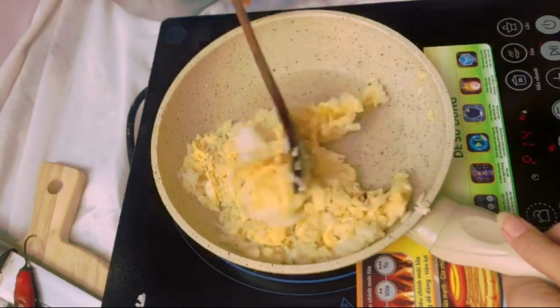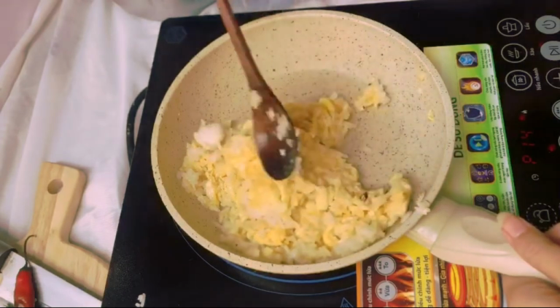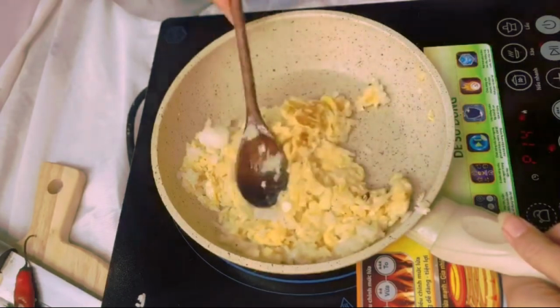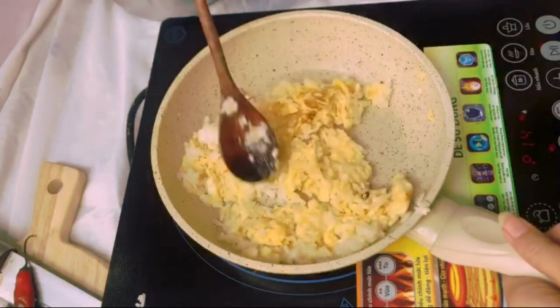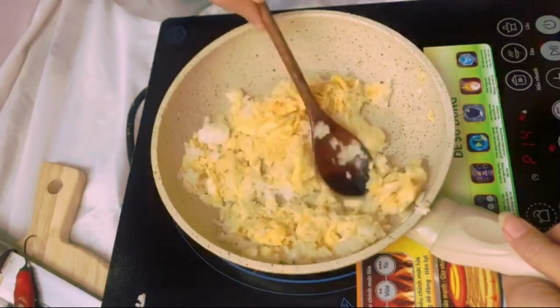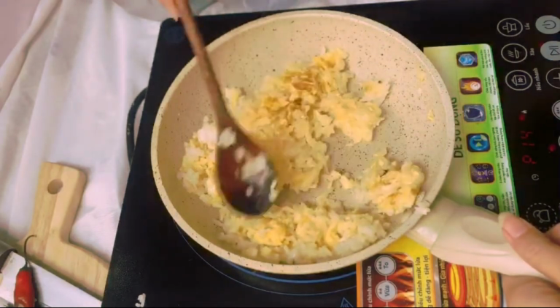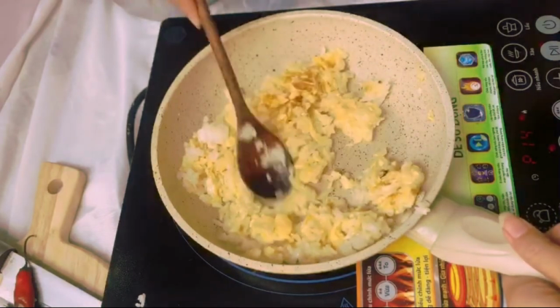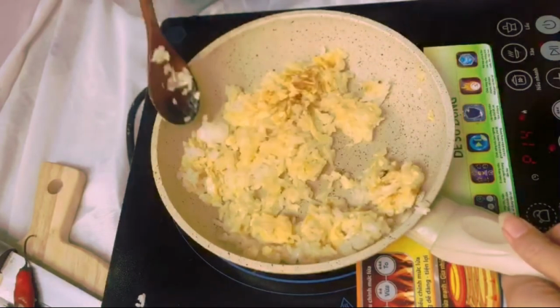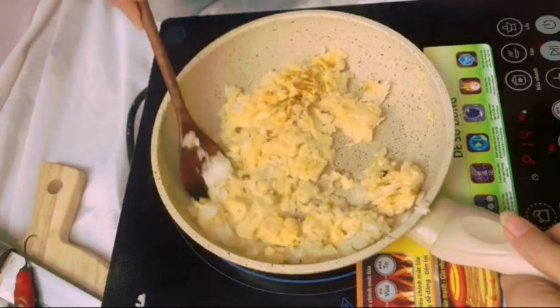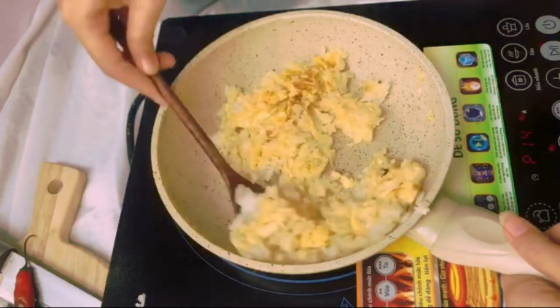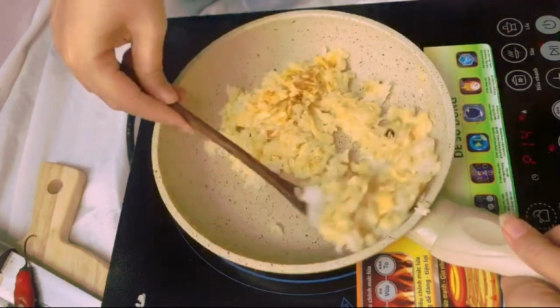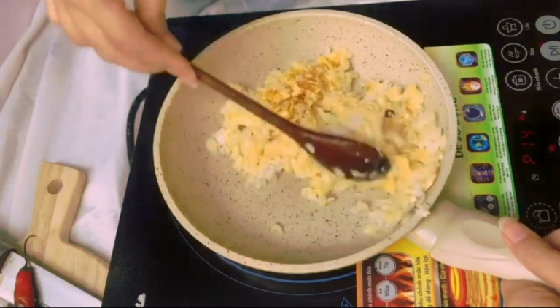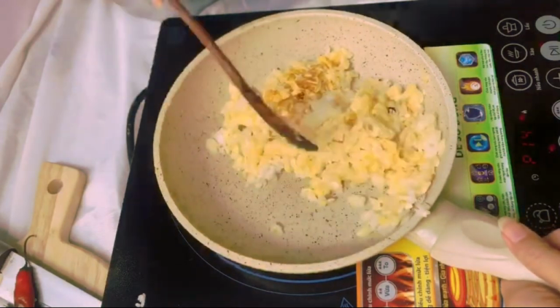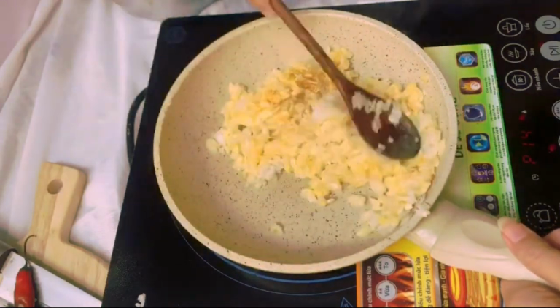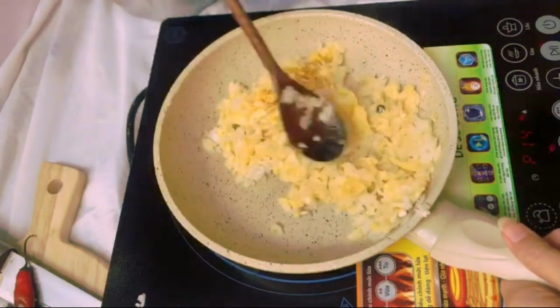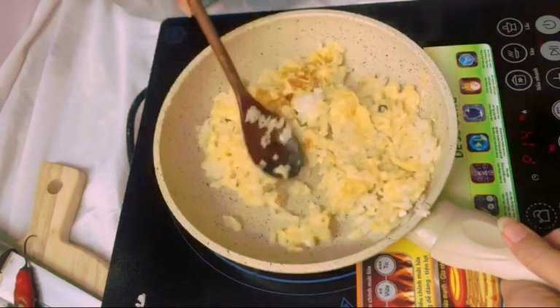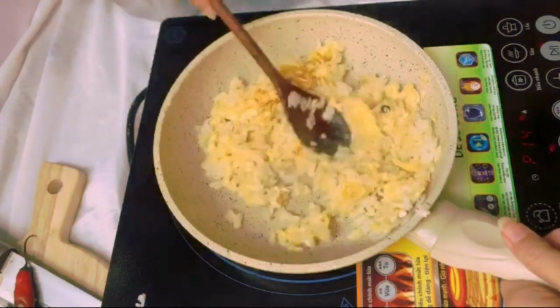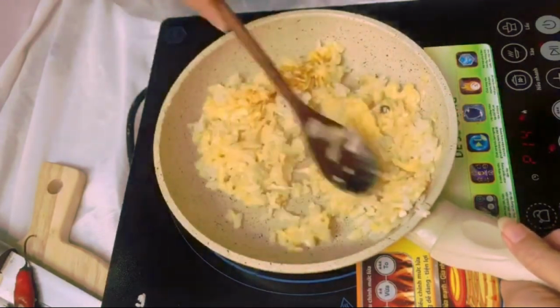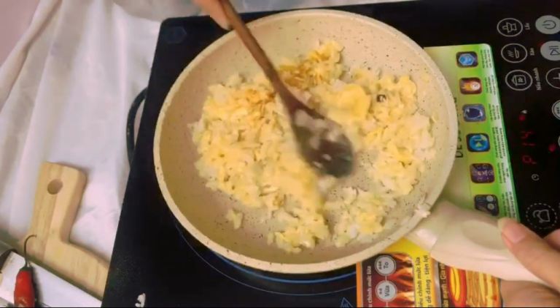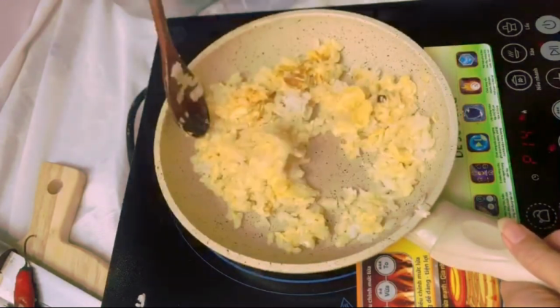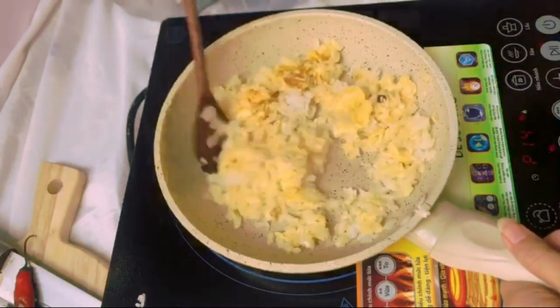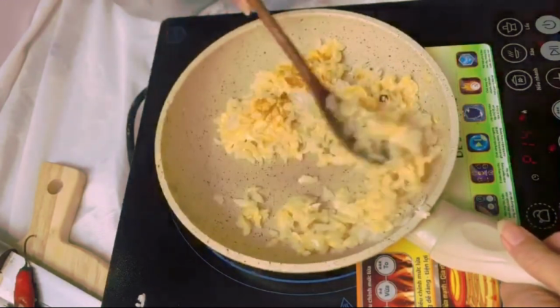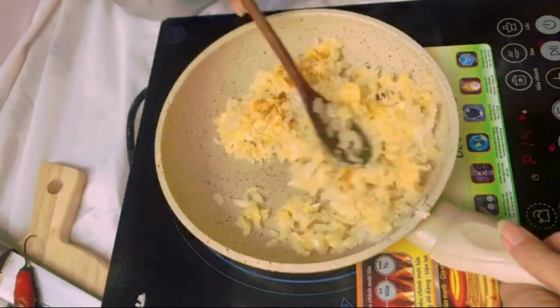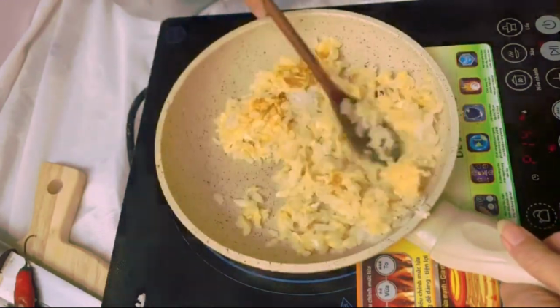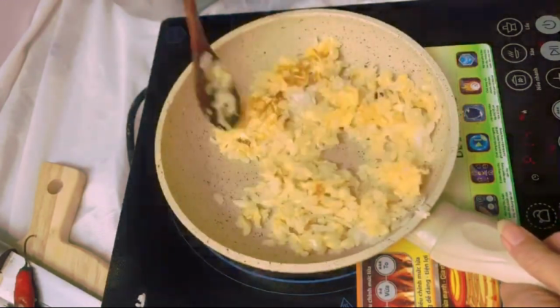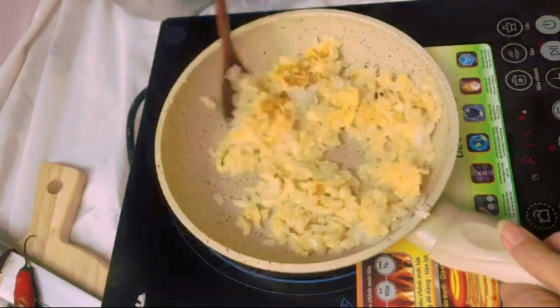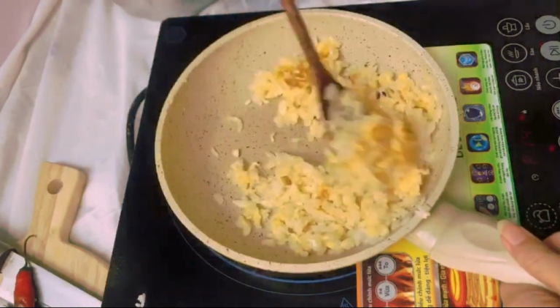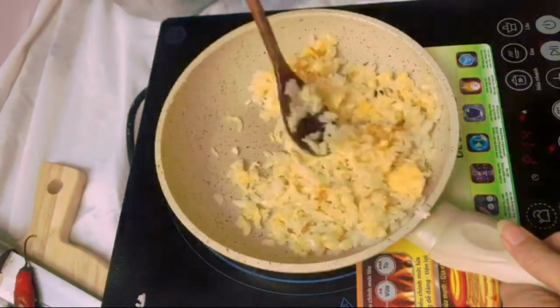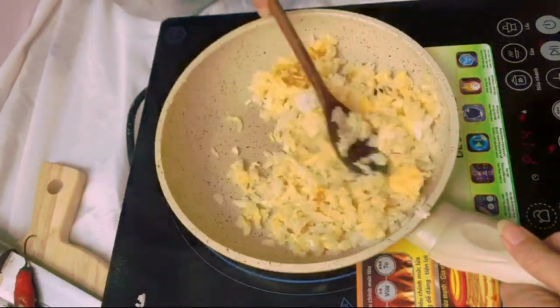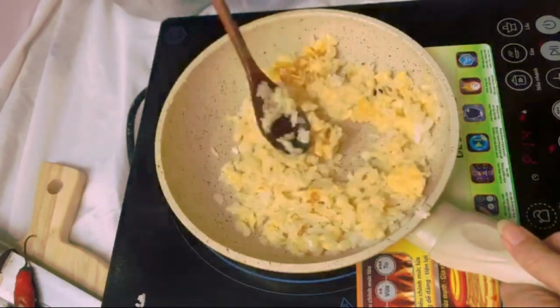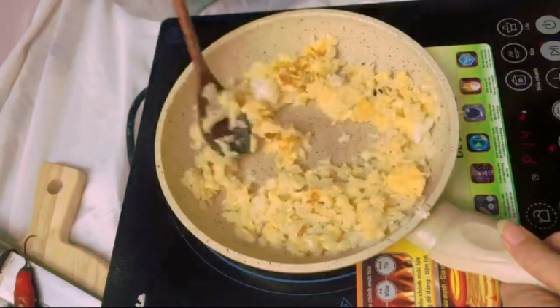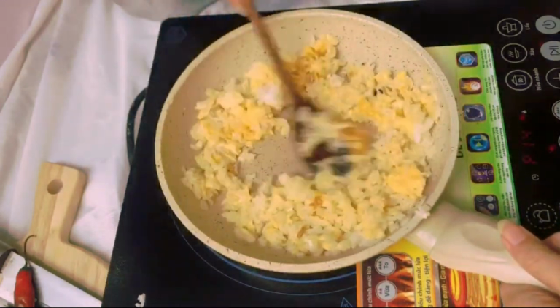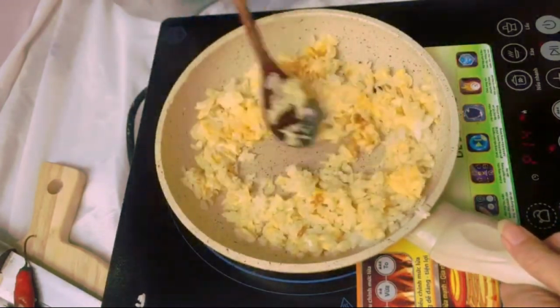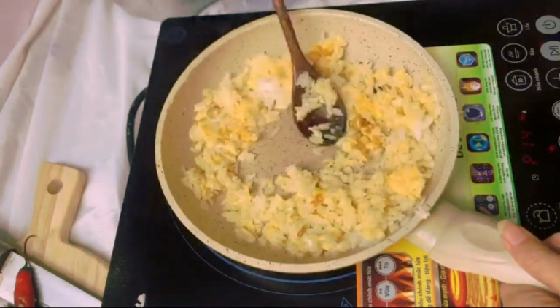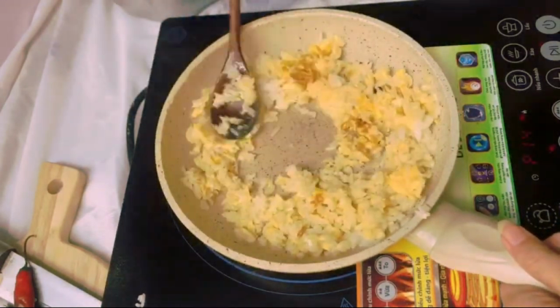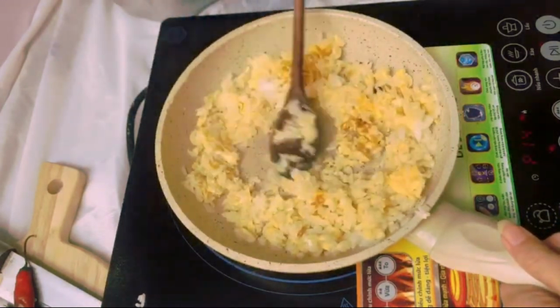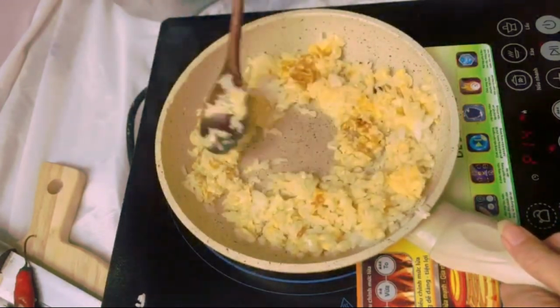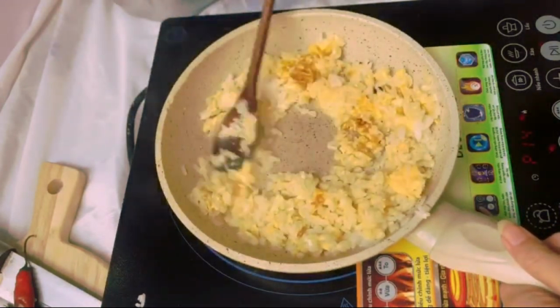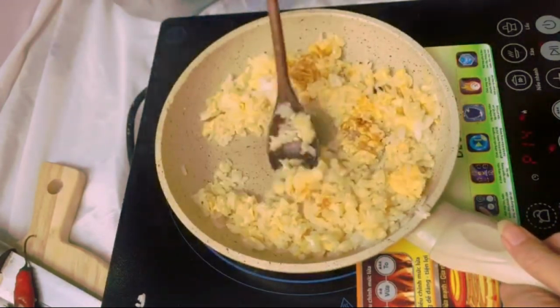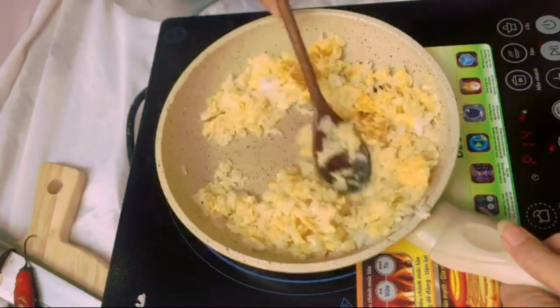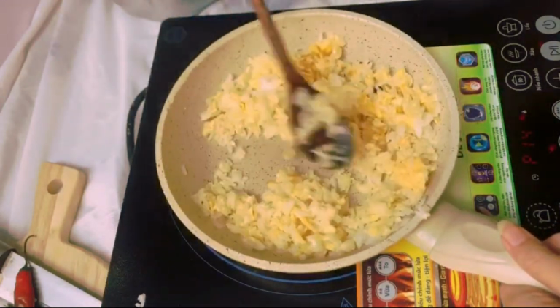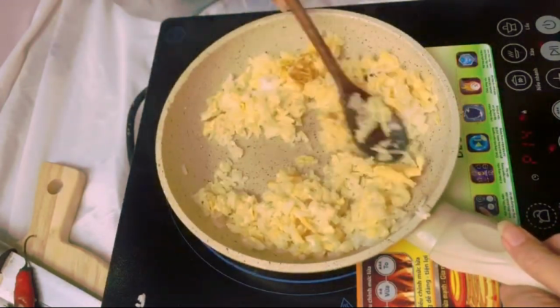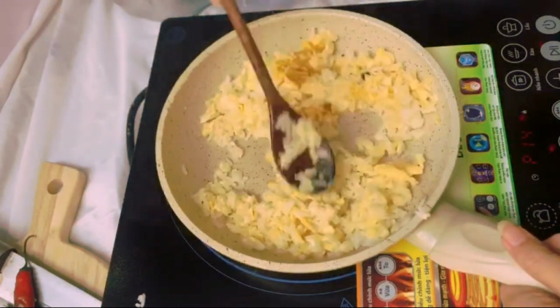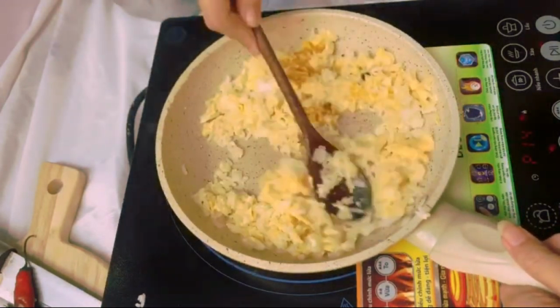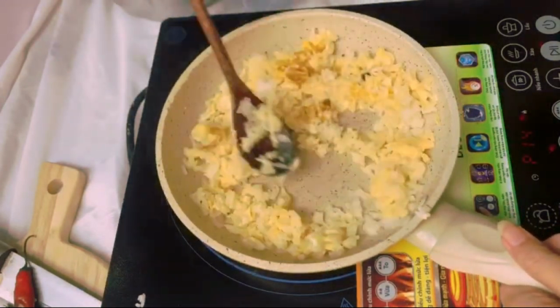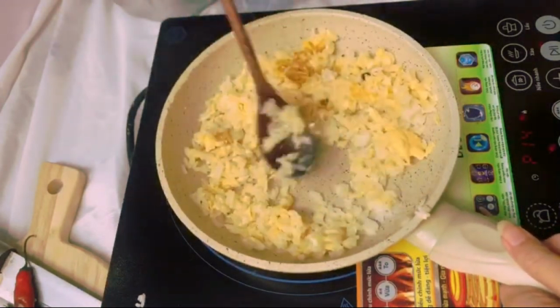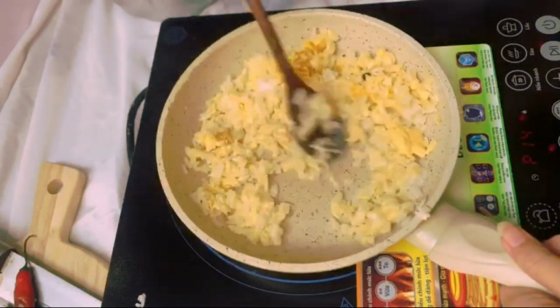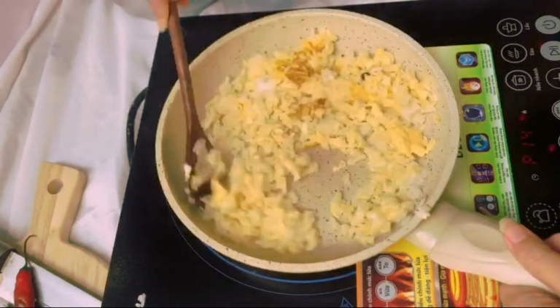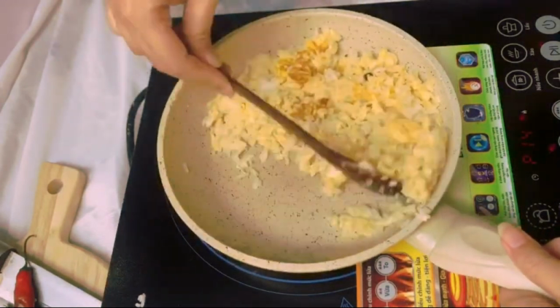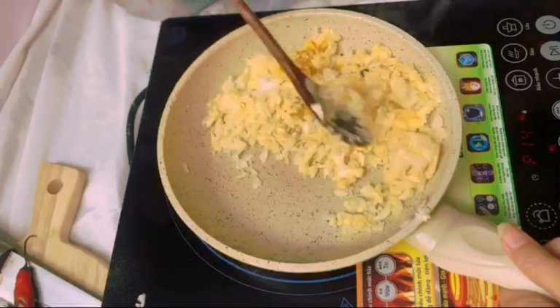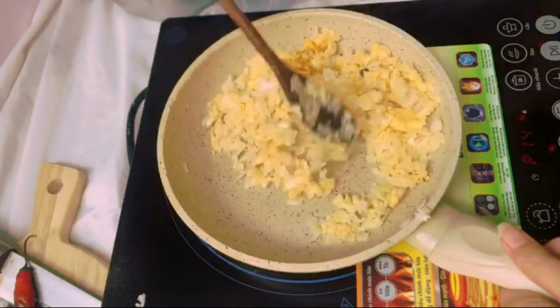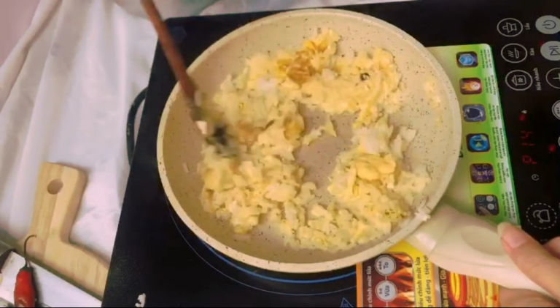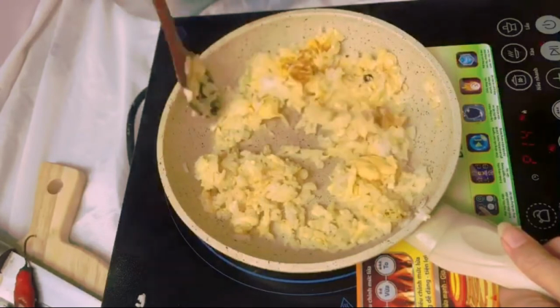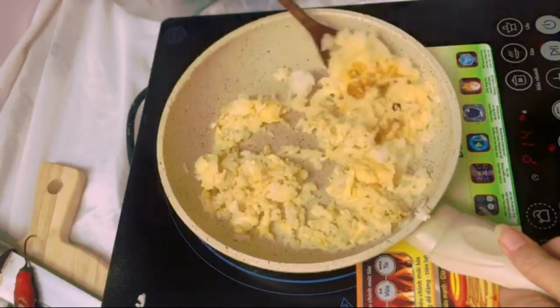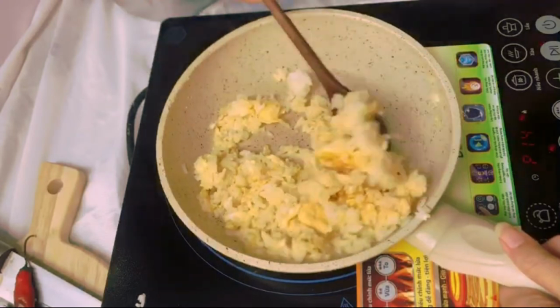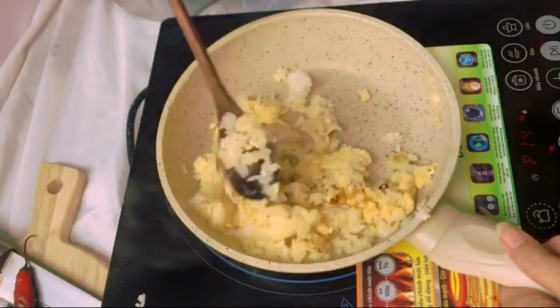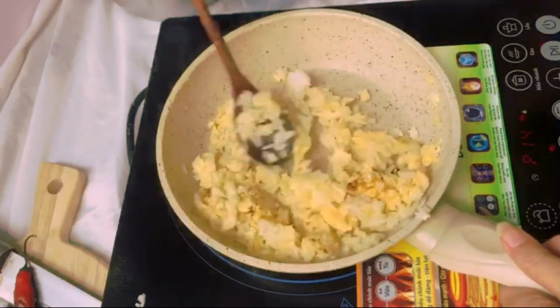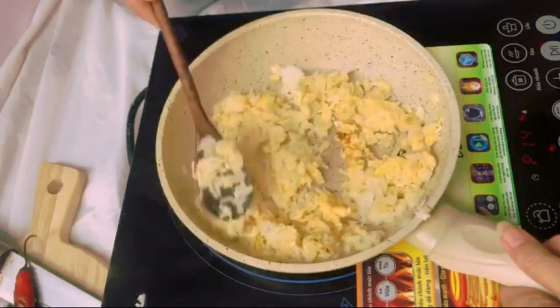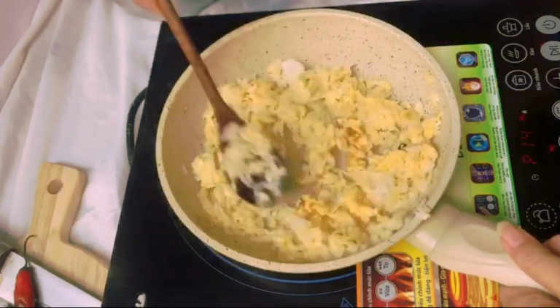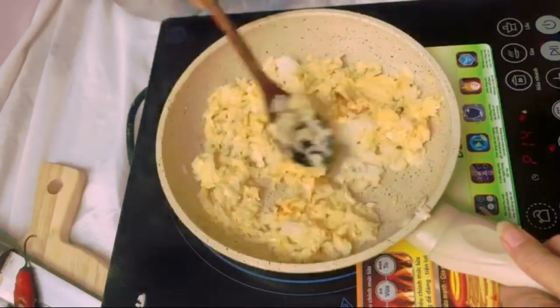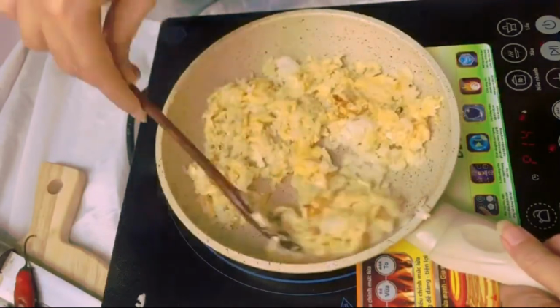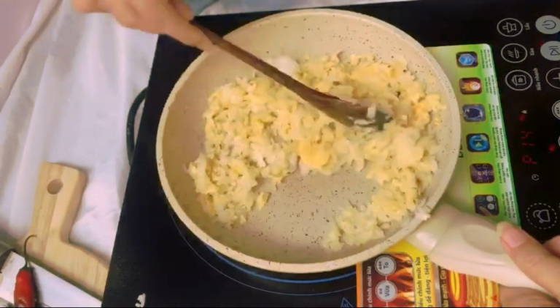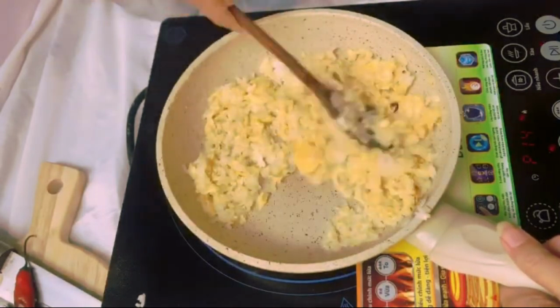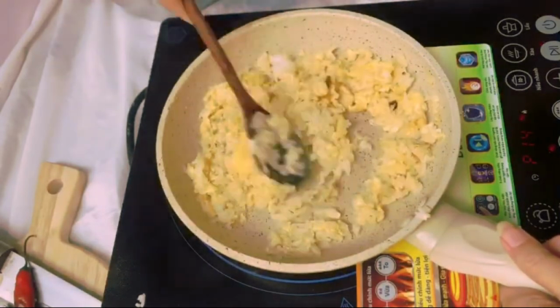If you start to see some burning bits in there, do not be afraid — it's going to create tons of flavors.